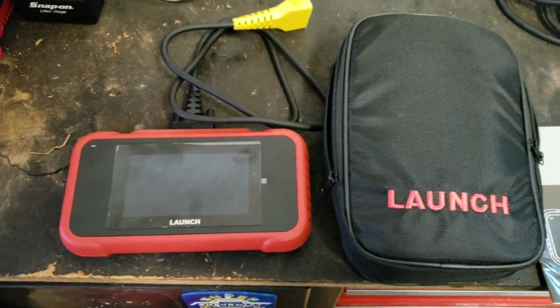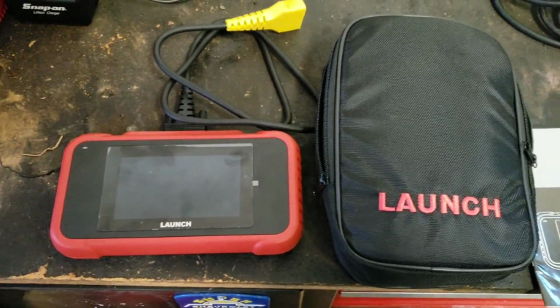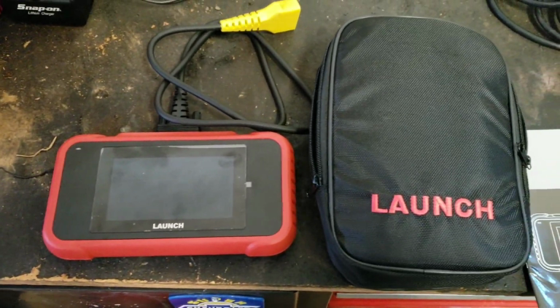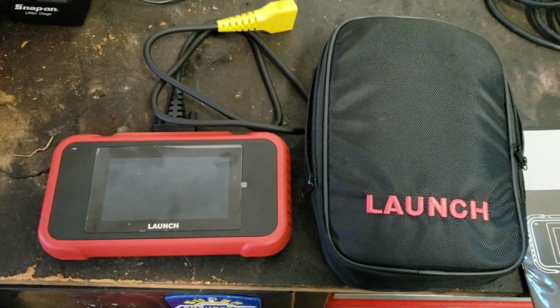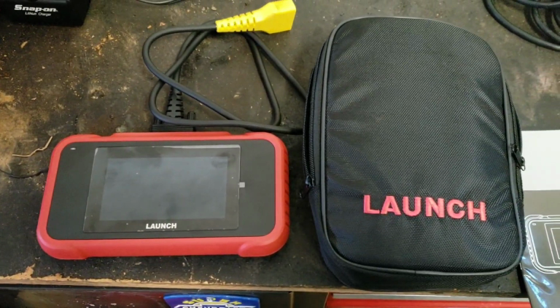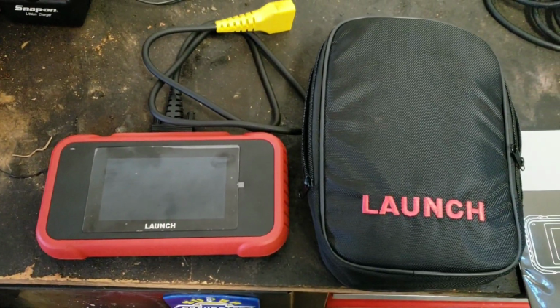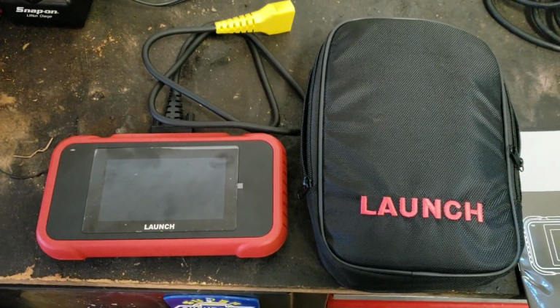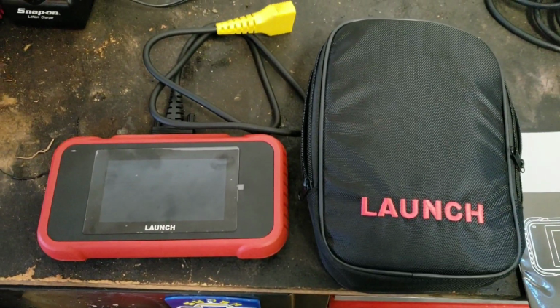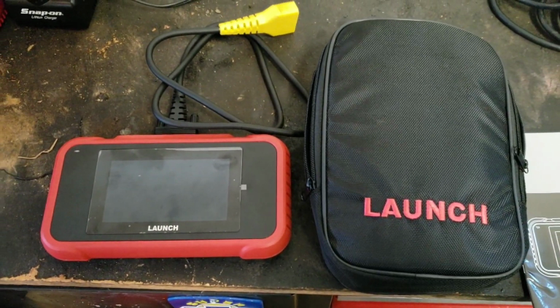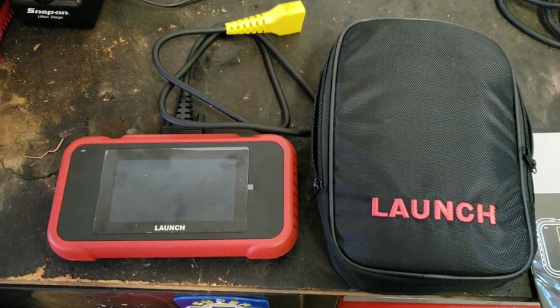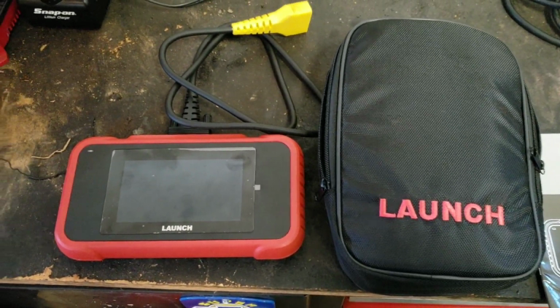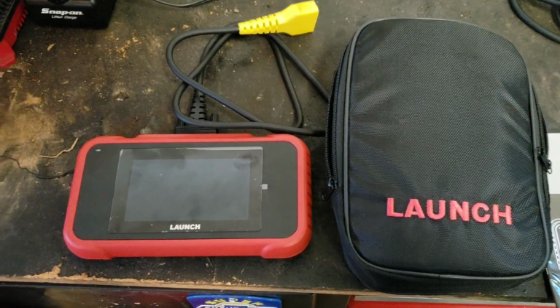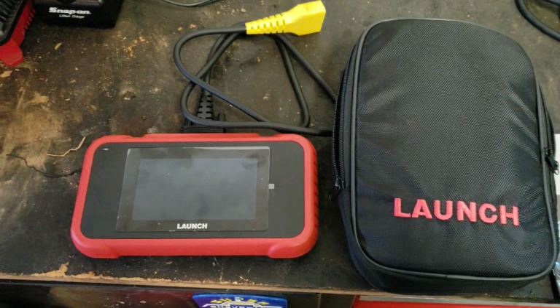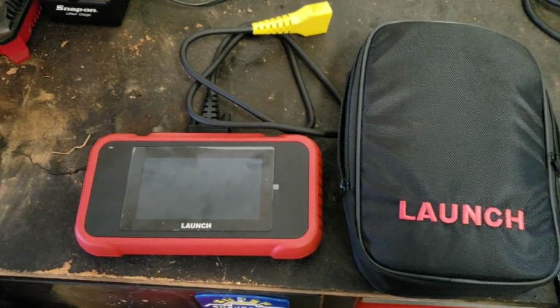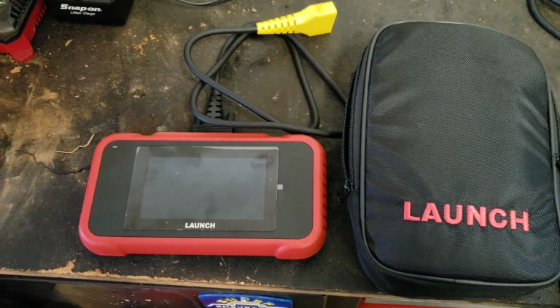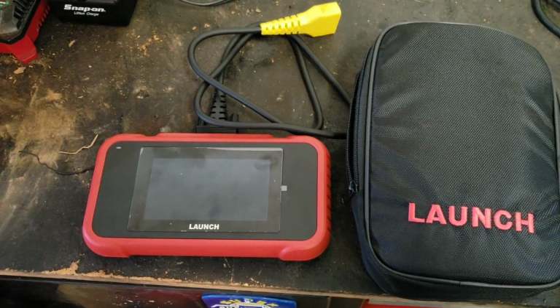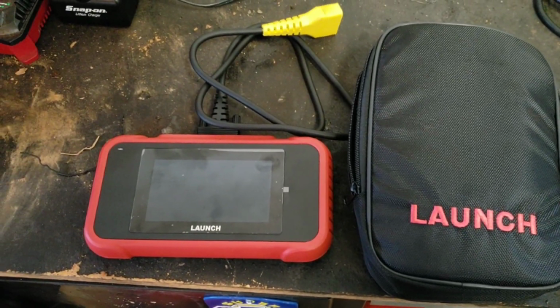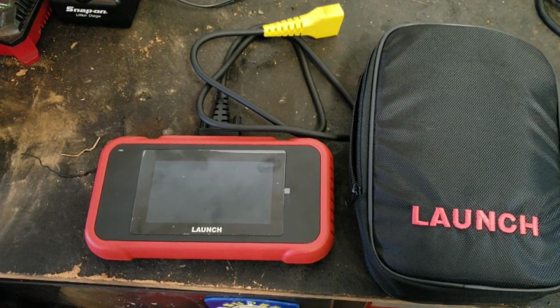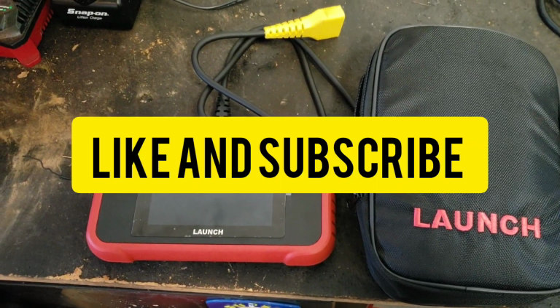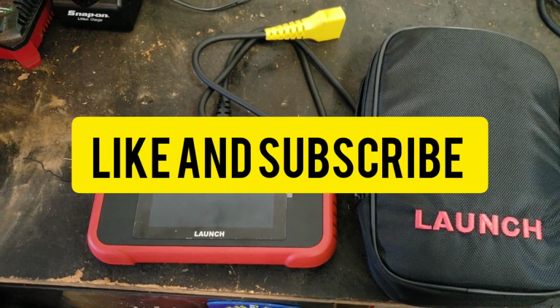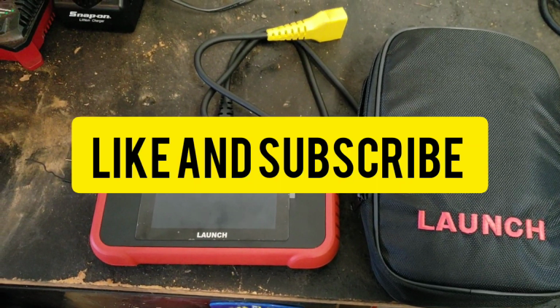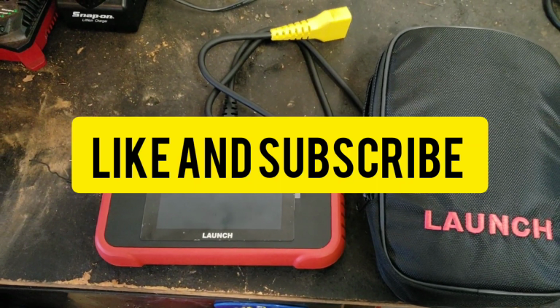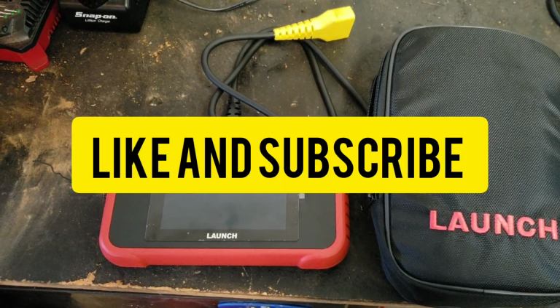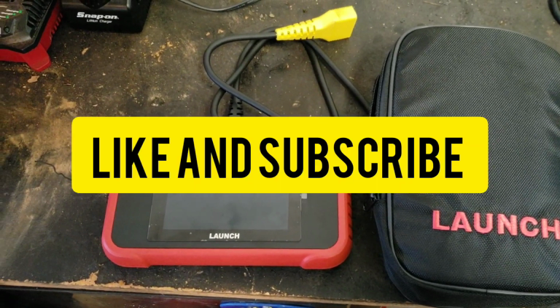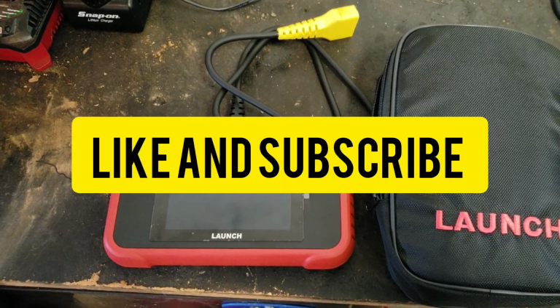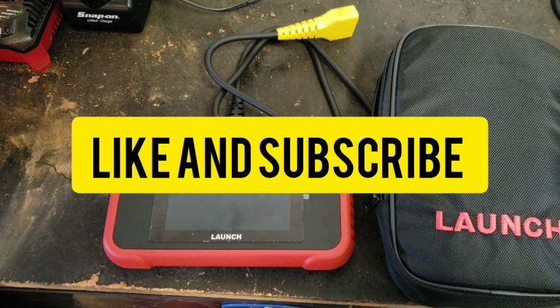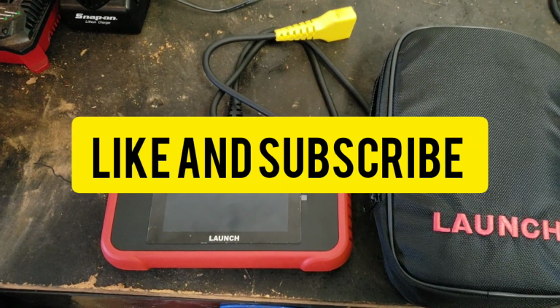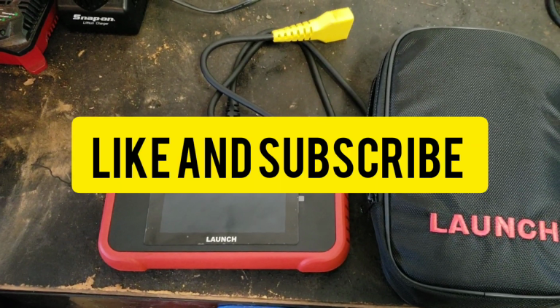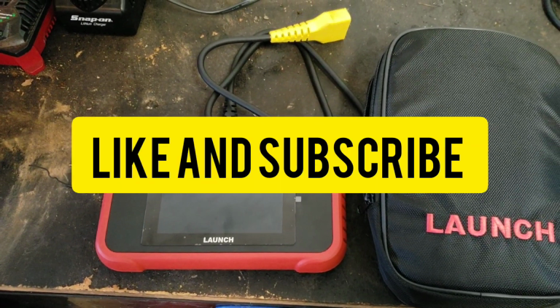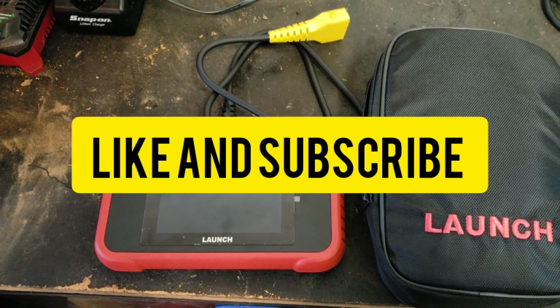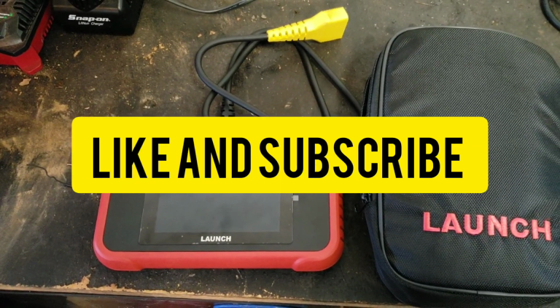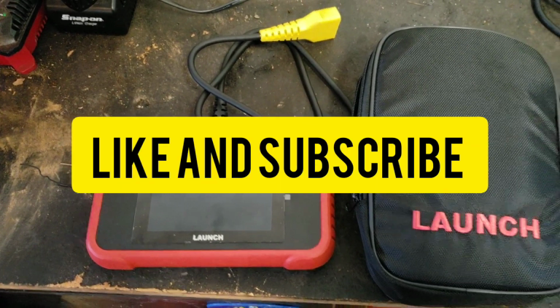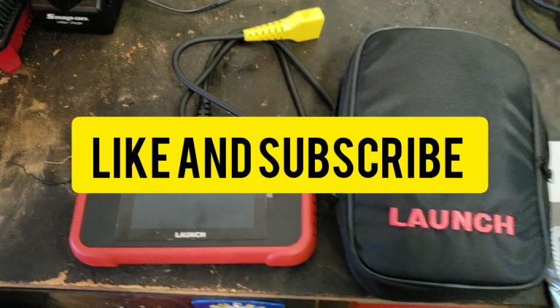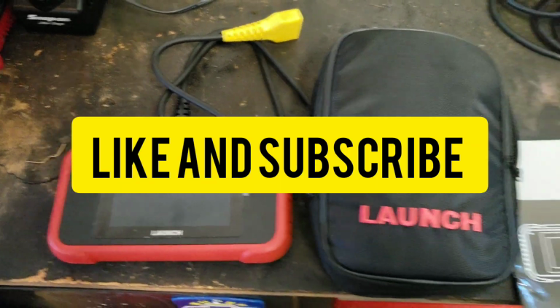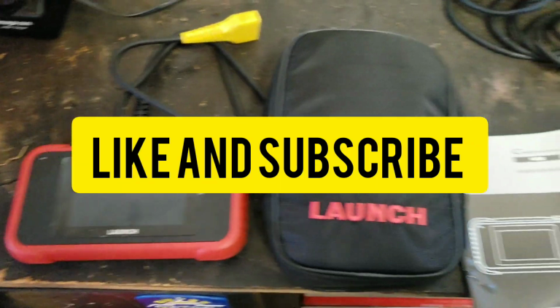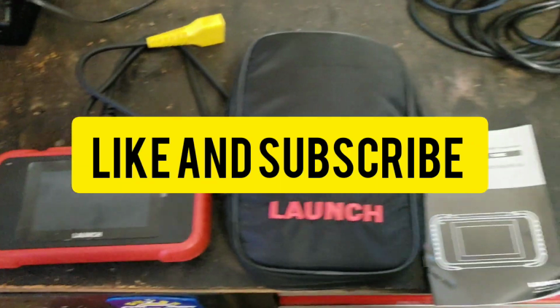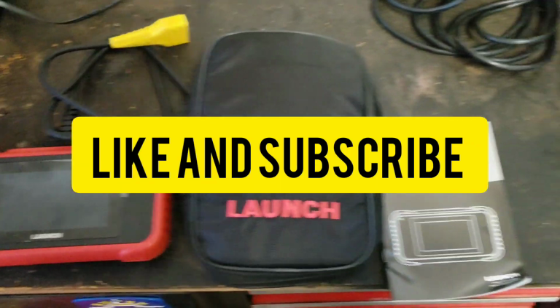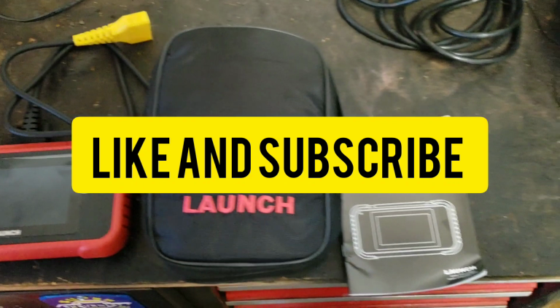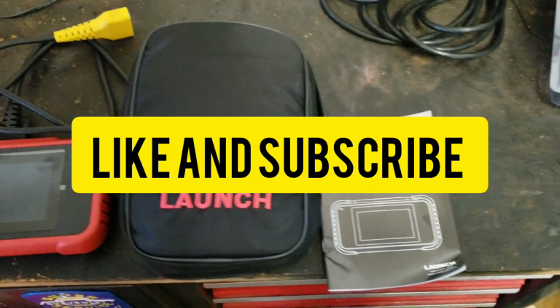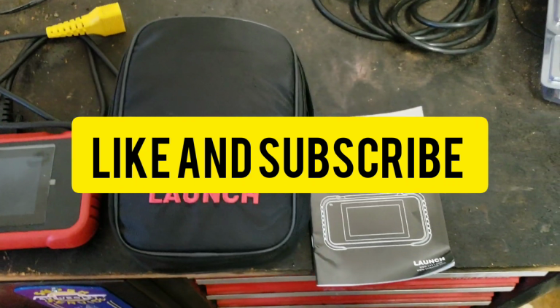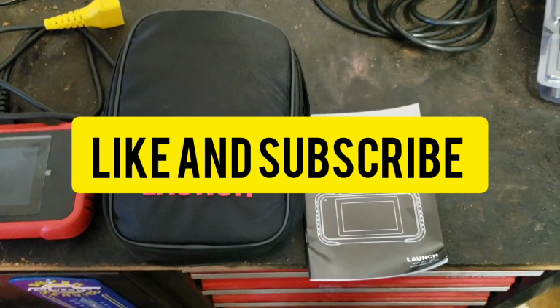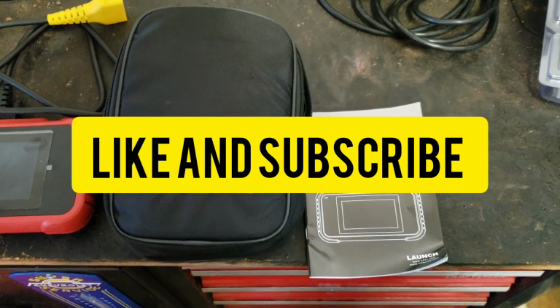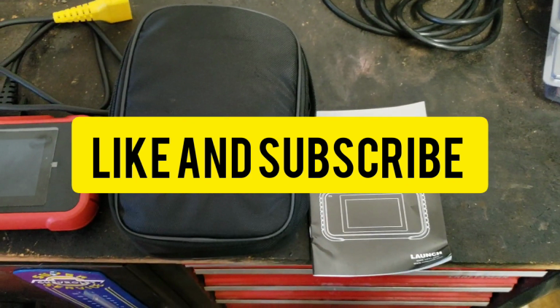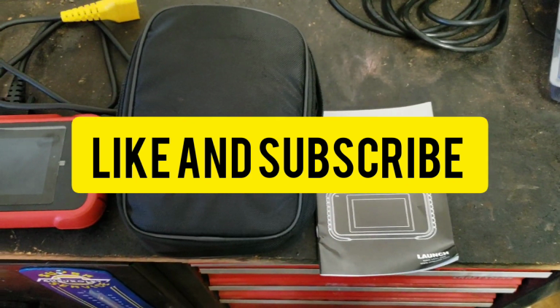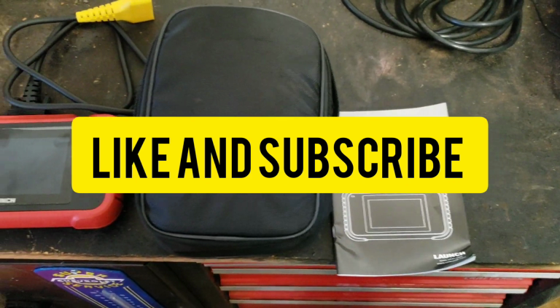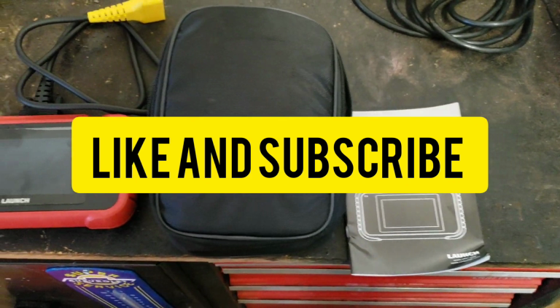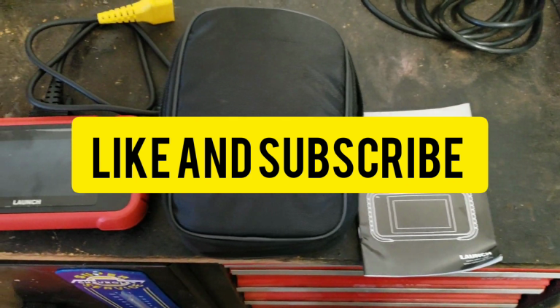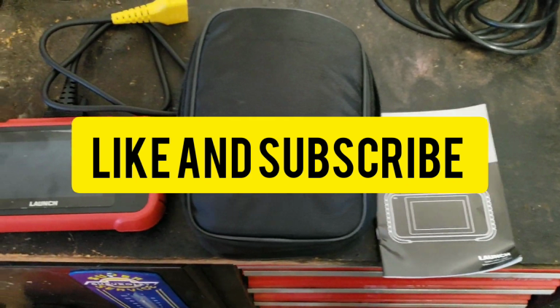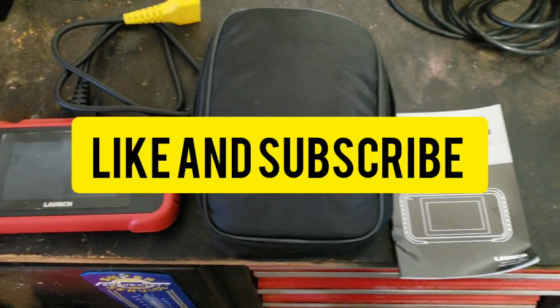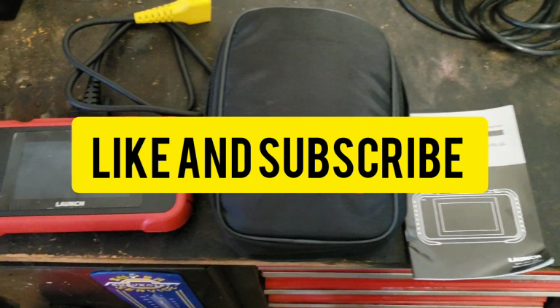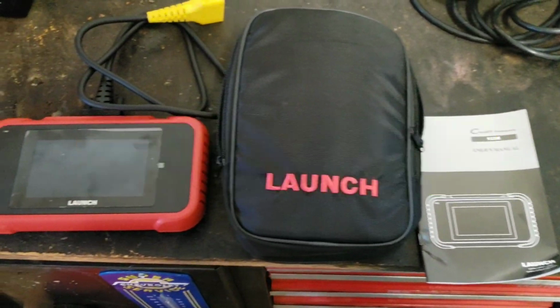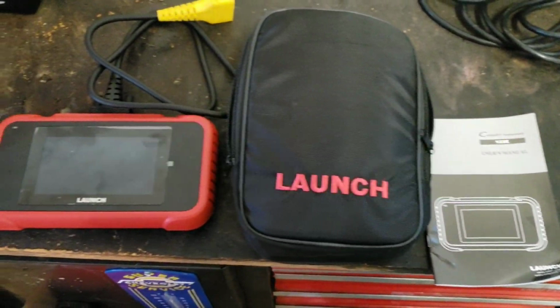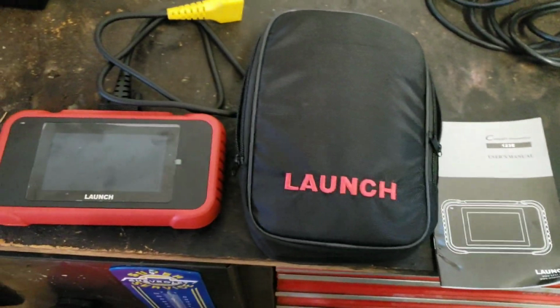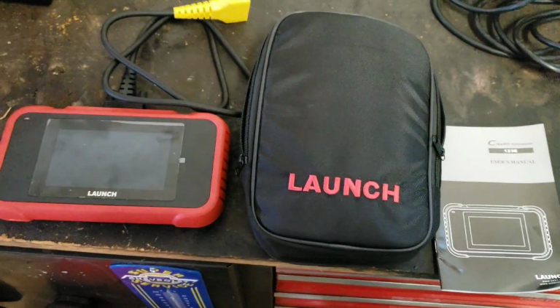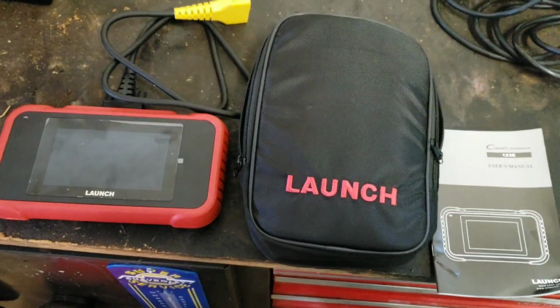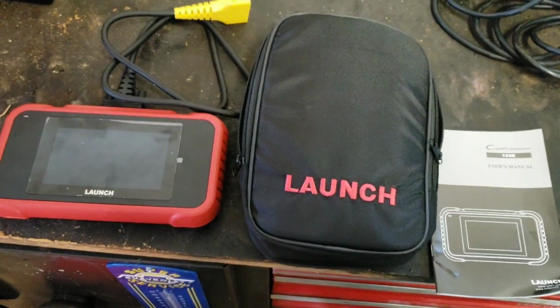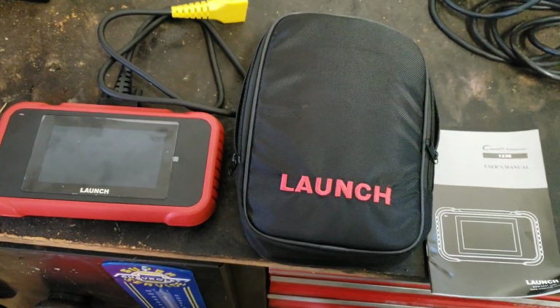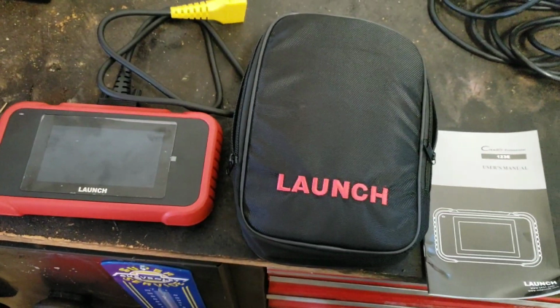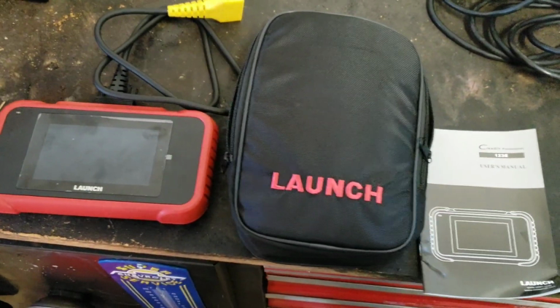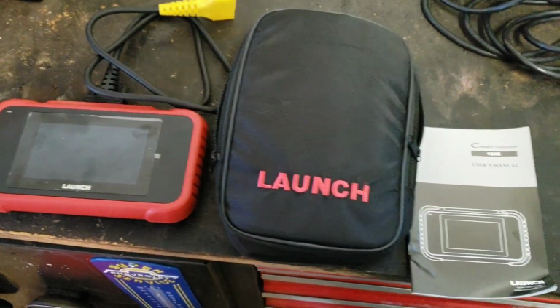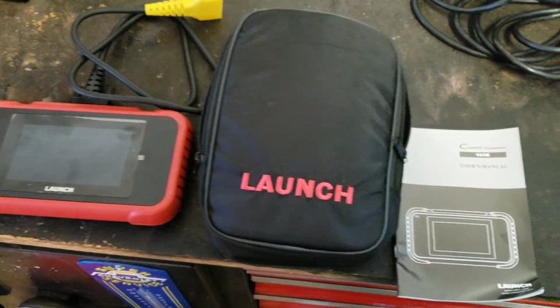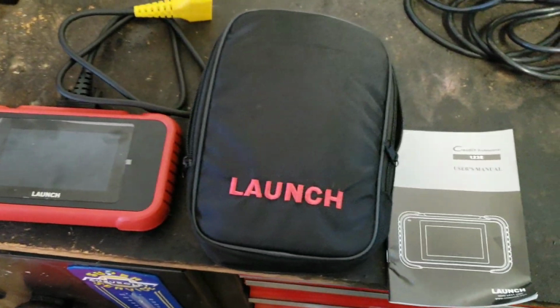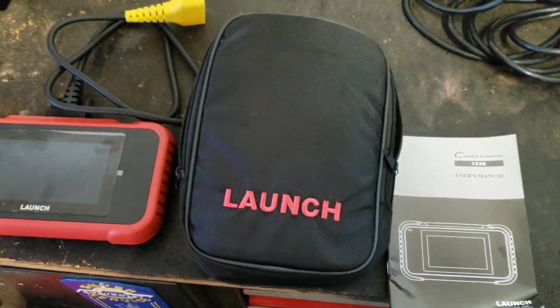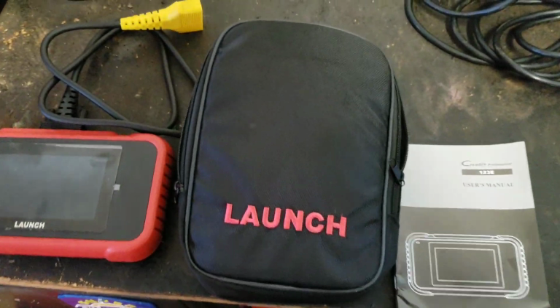Before we jump into this, make sure that you like and subscribe to this video so that we can put out more content. So let's get into it.